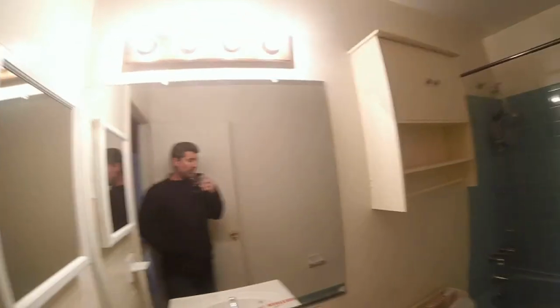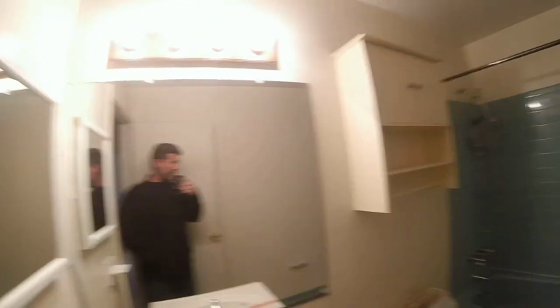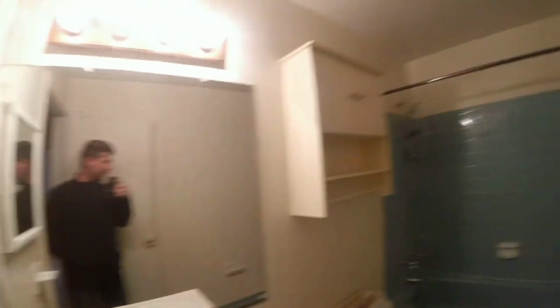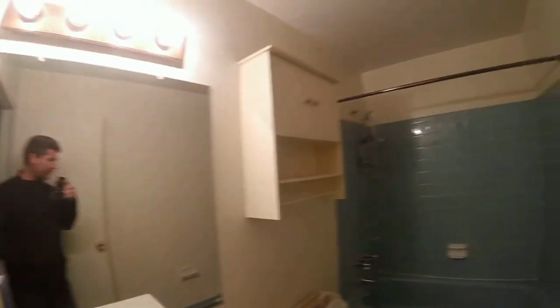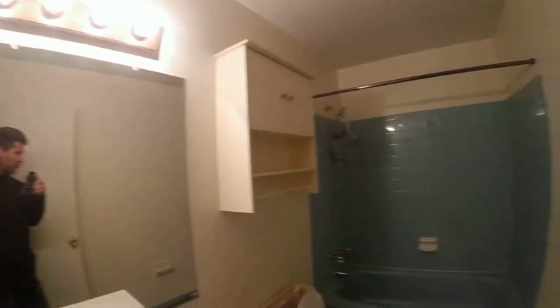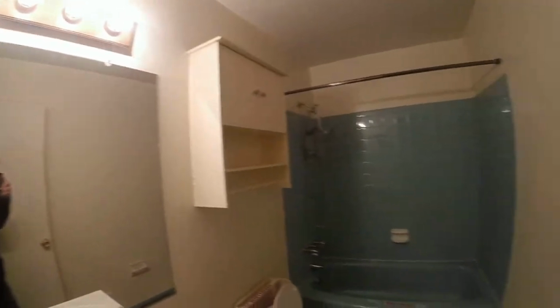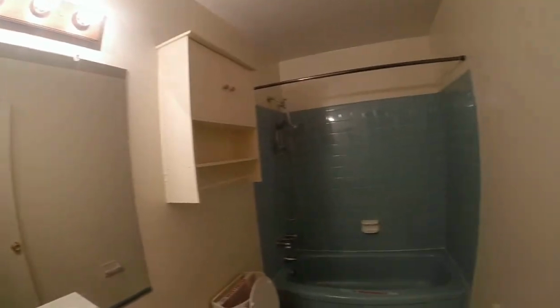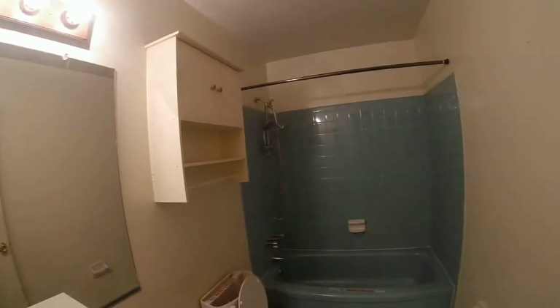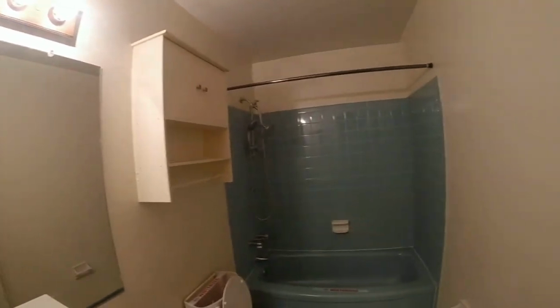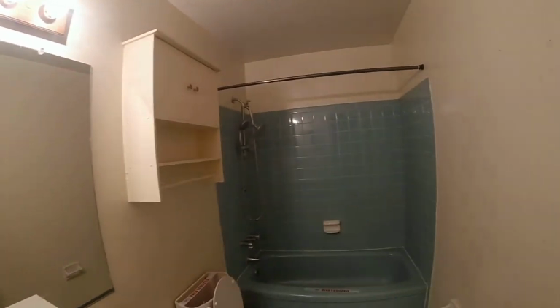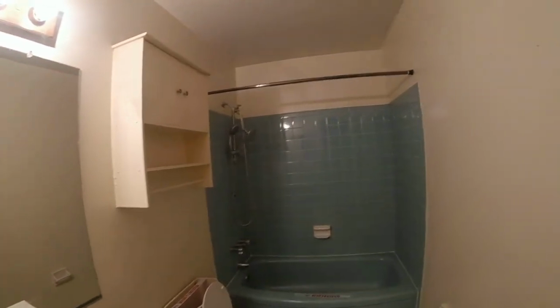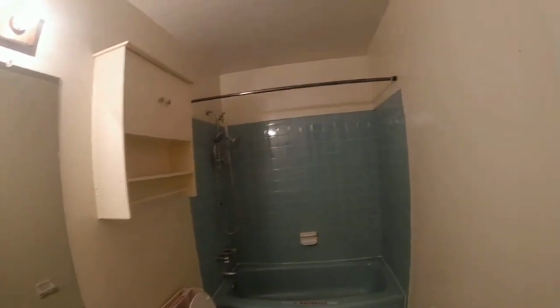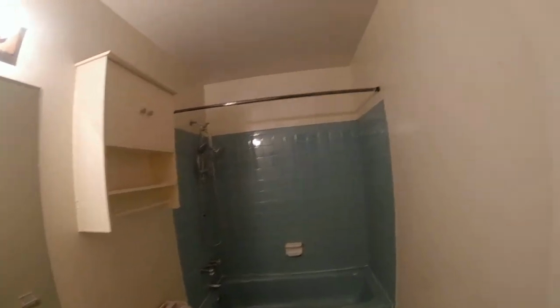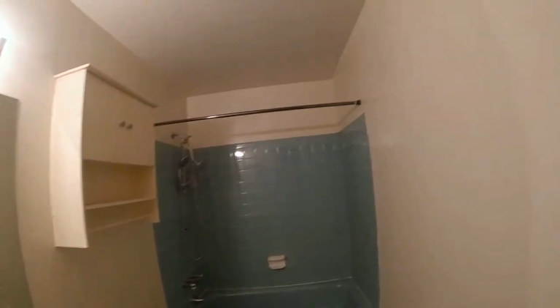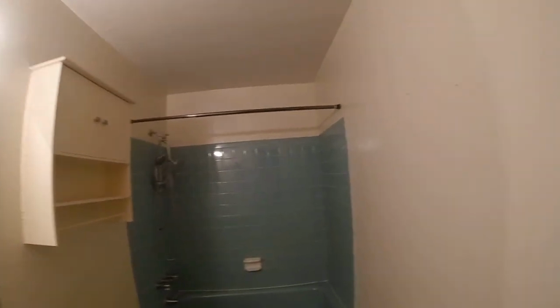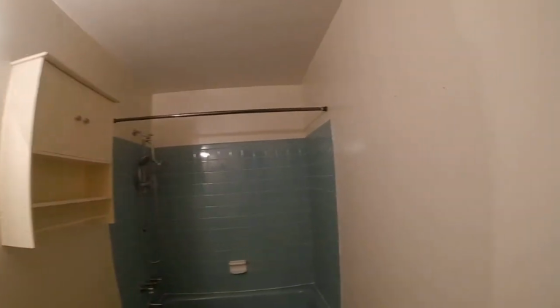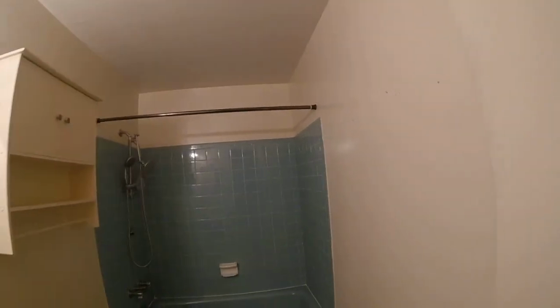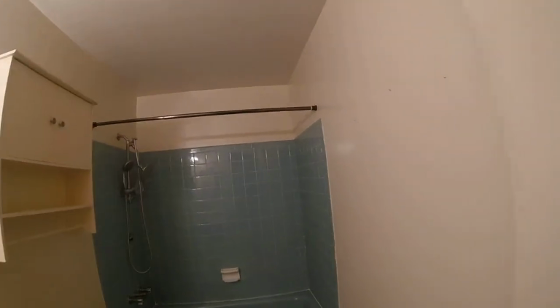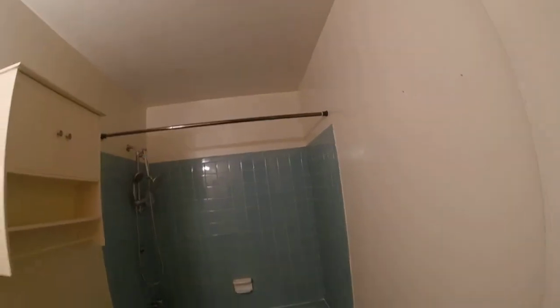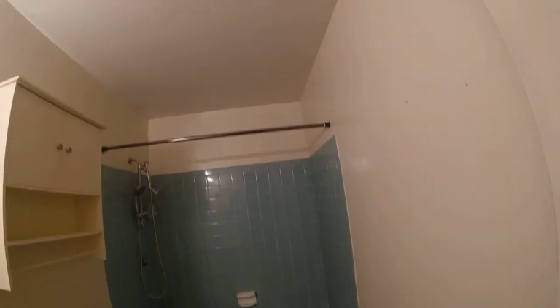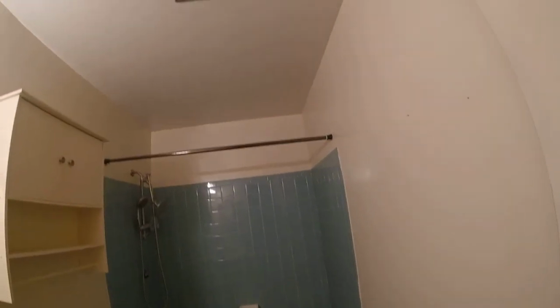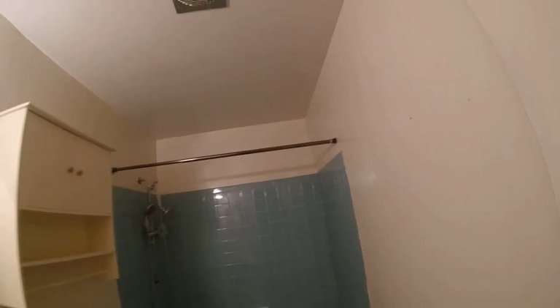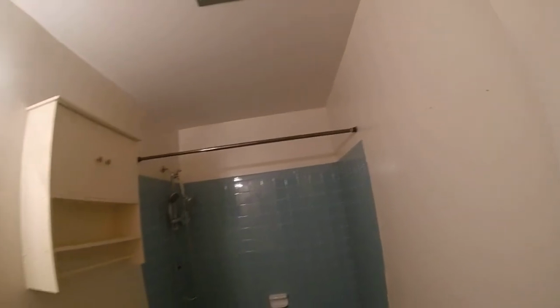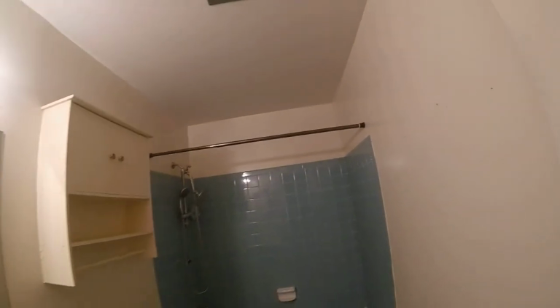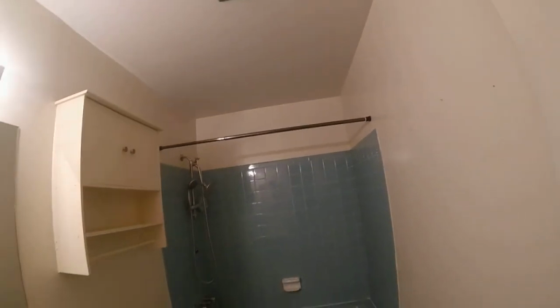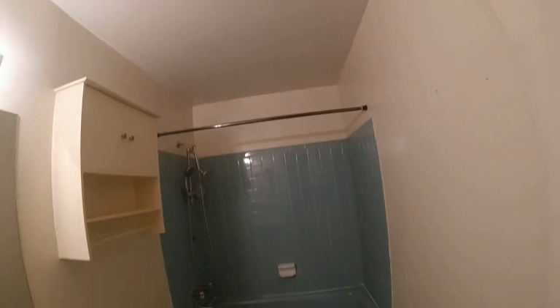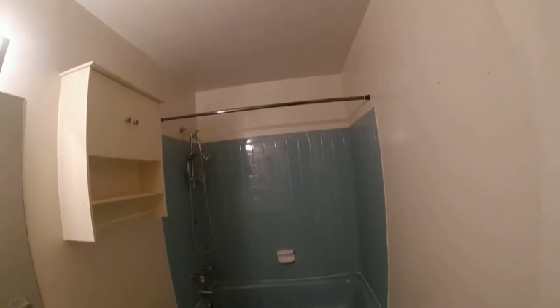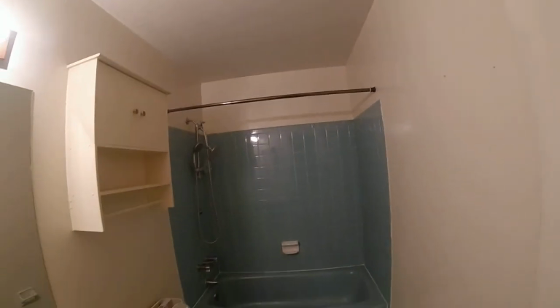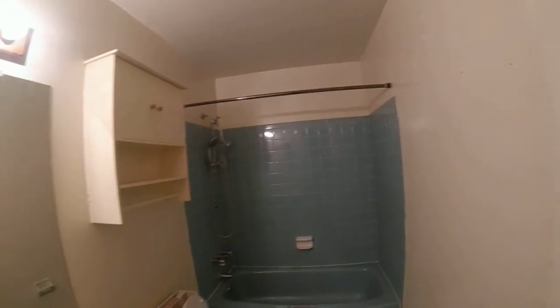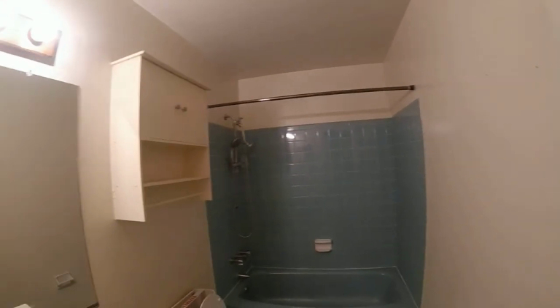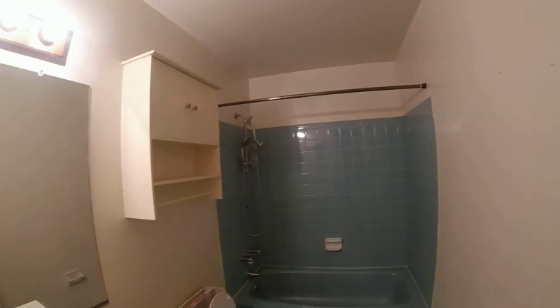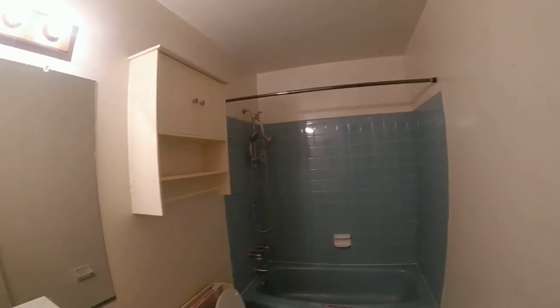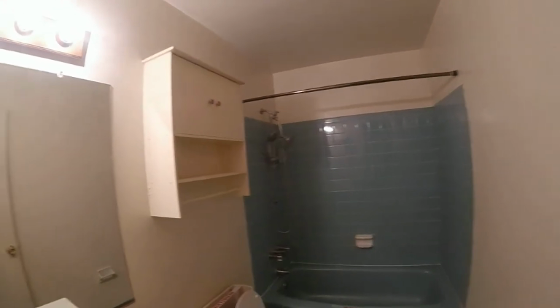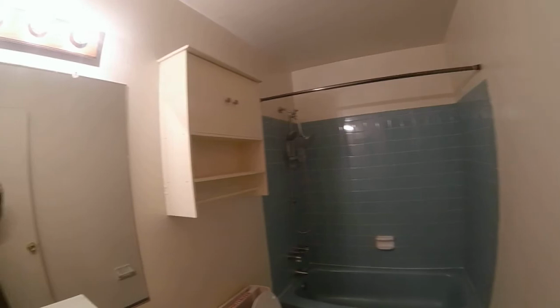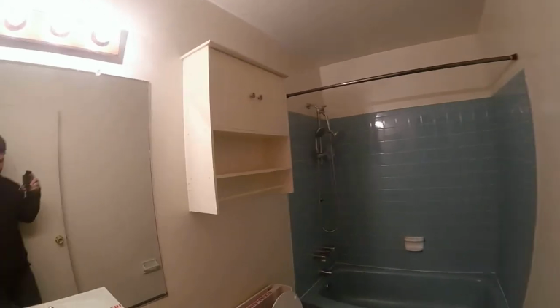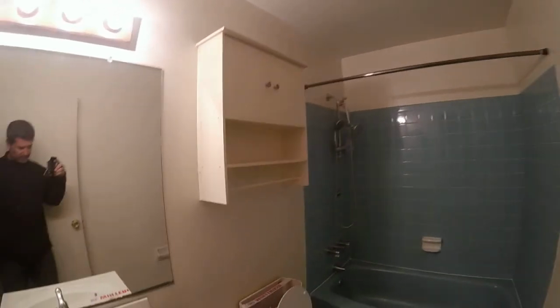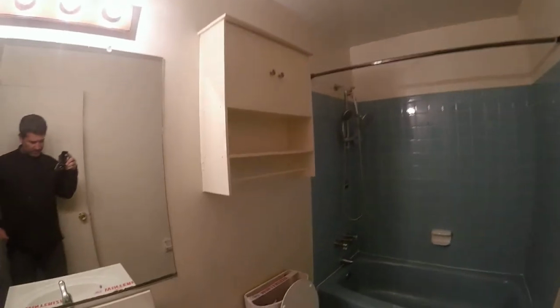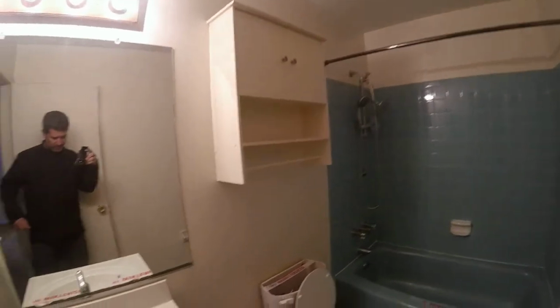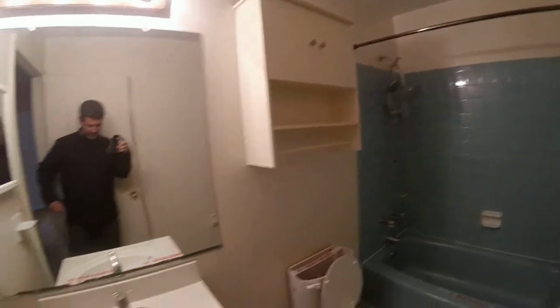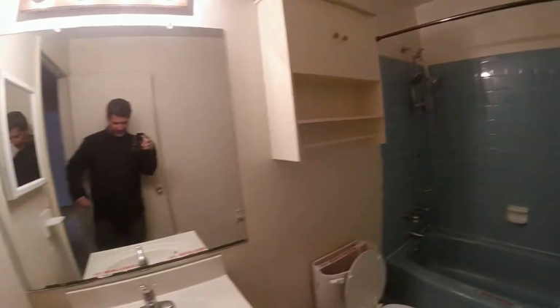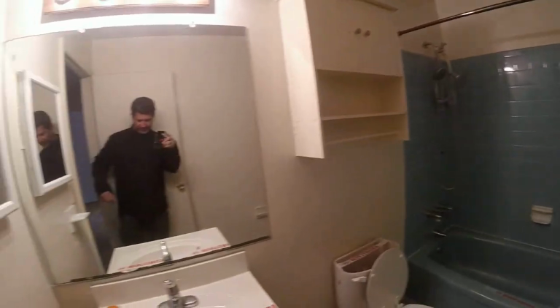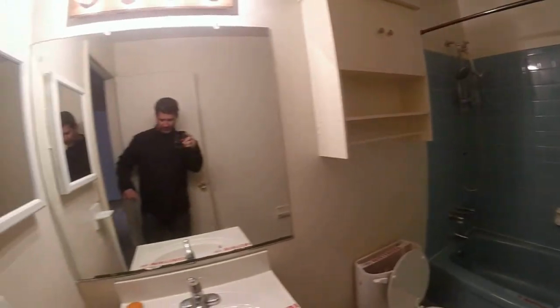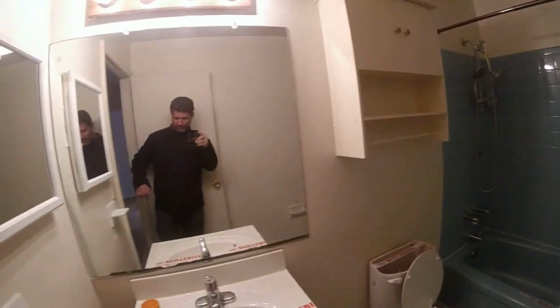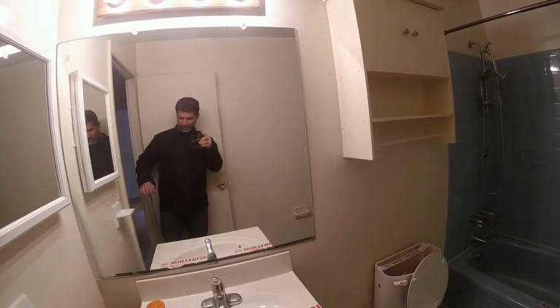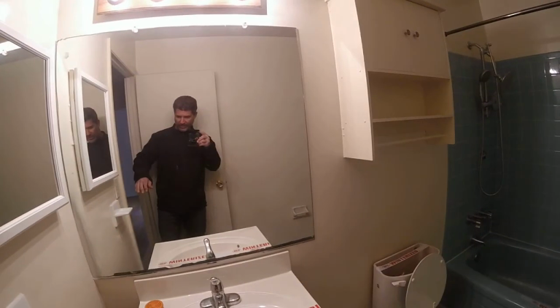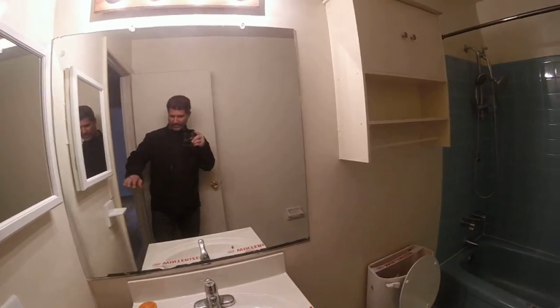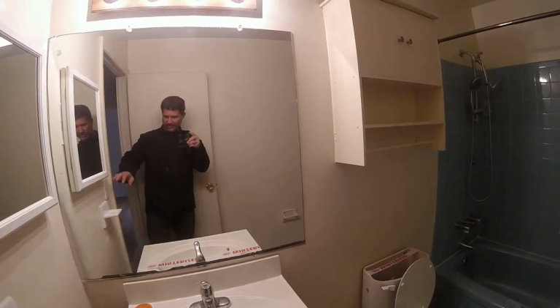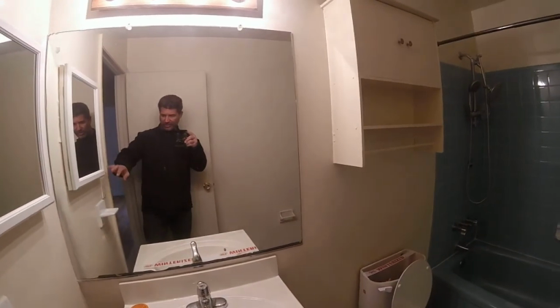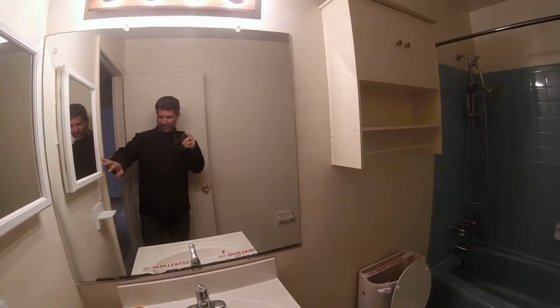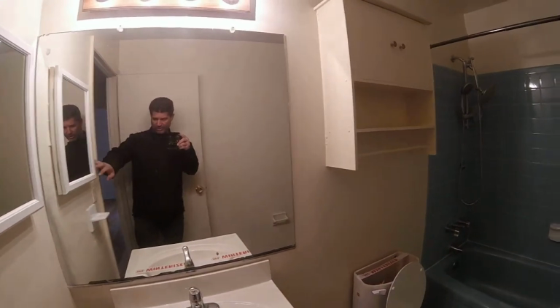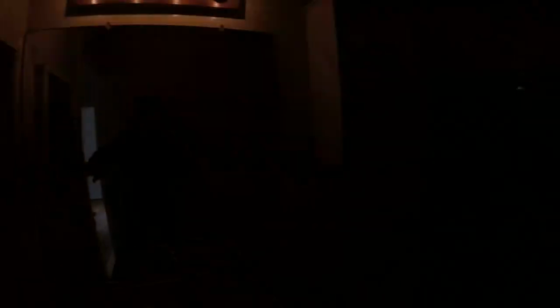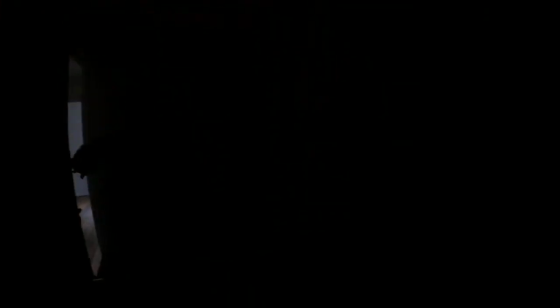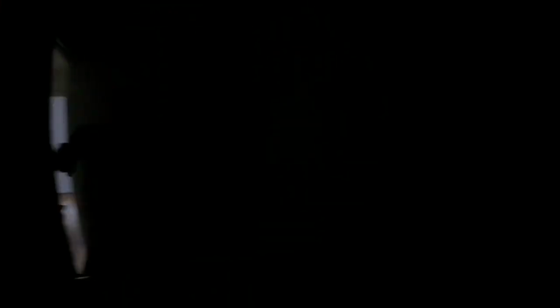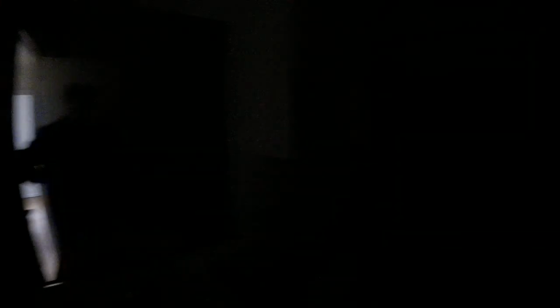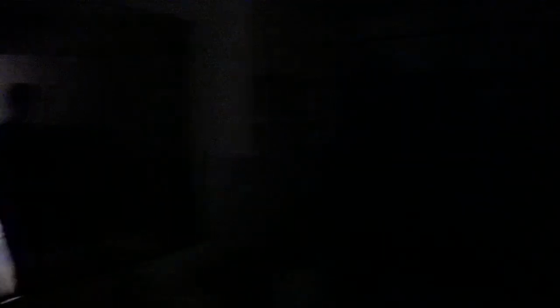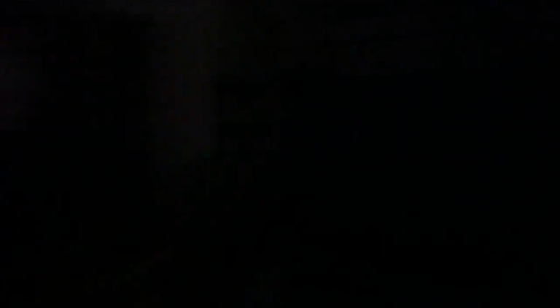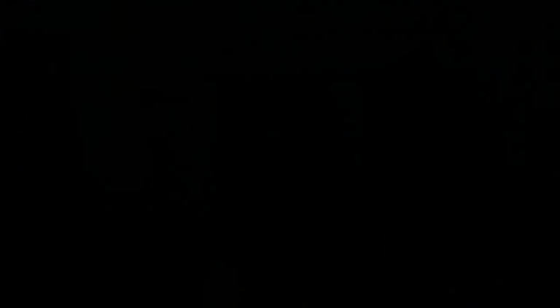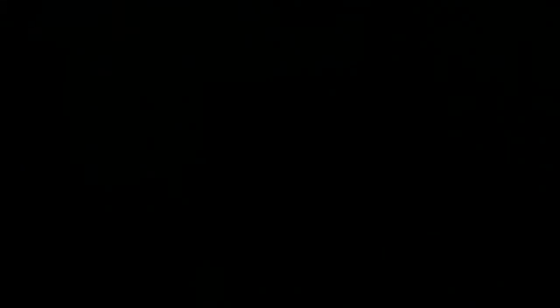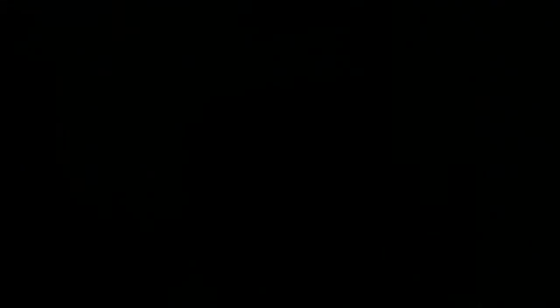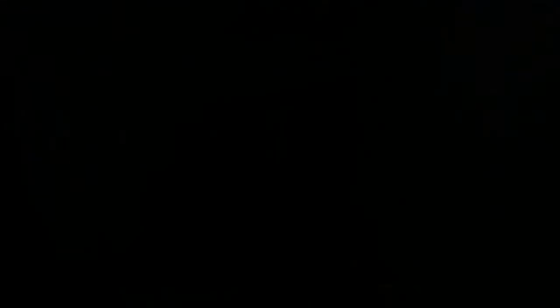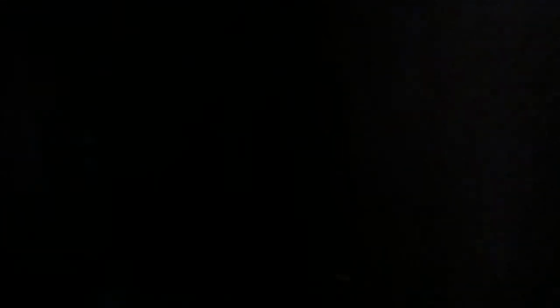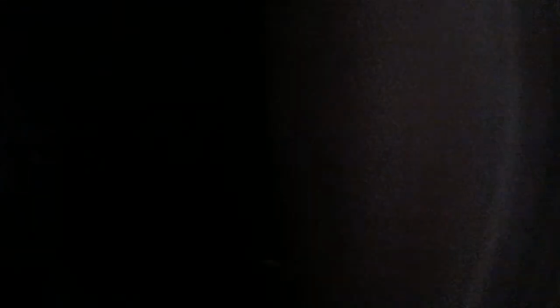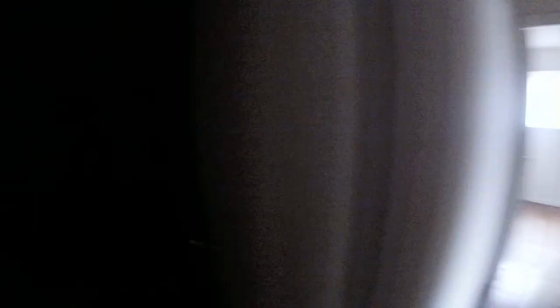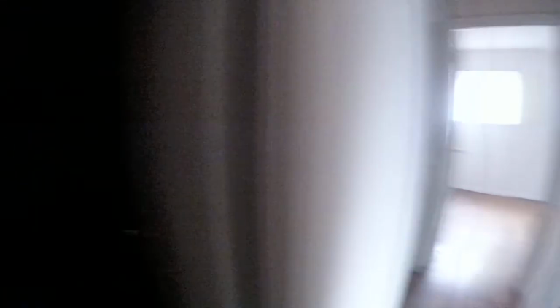Bathroom is old — gut it. Completely replace all: tile, cabinet.